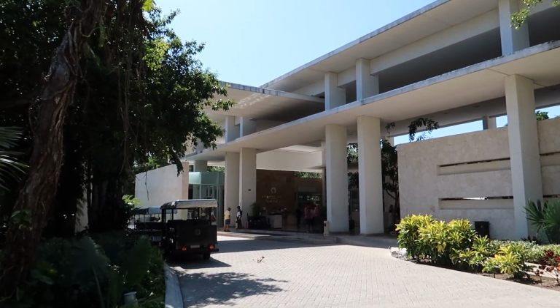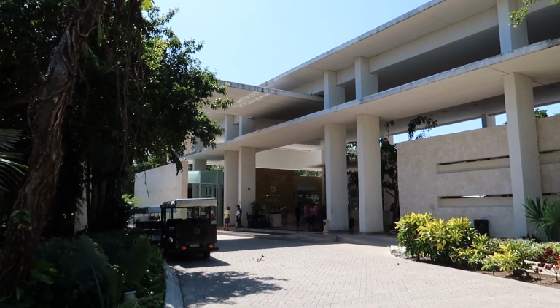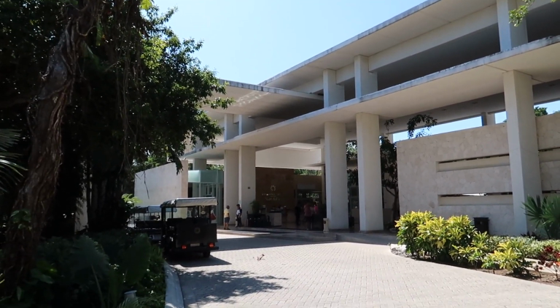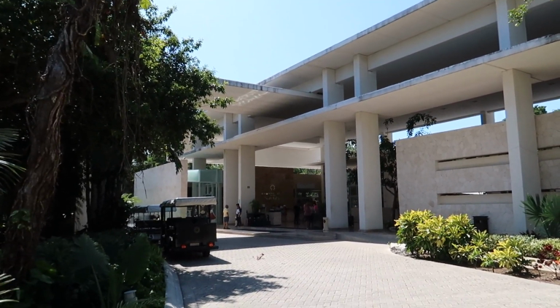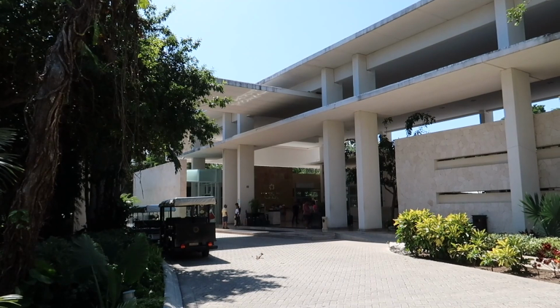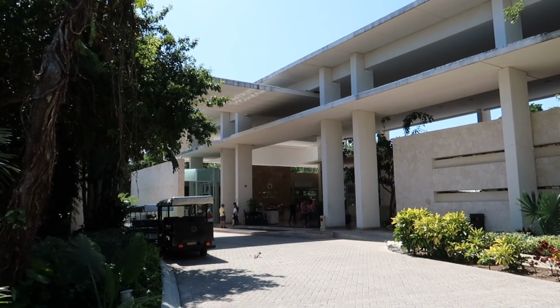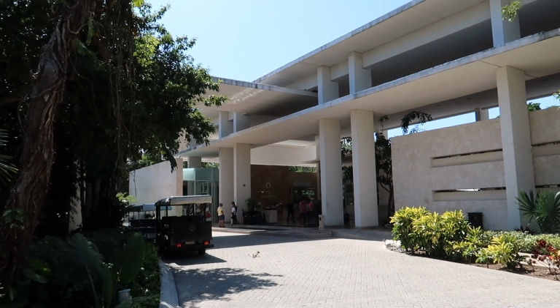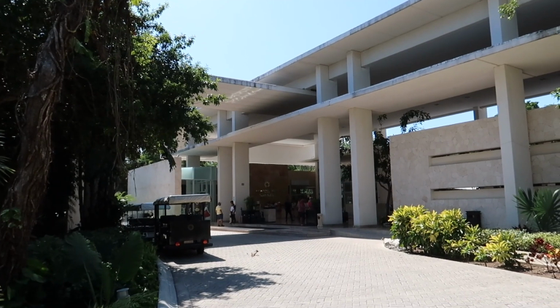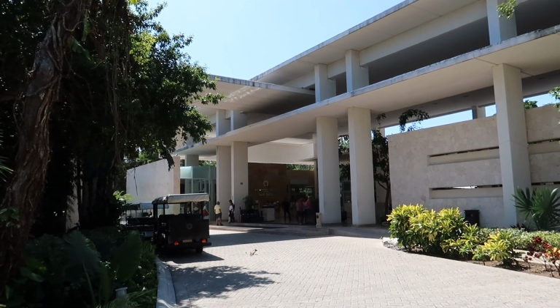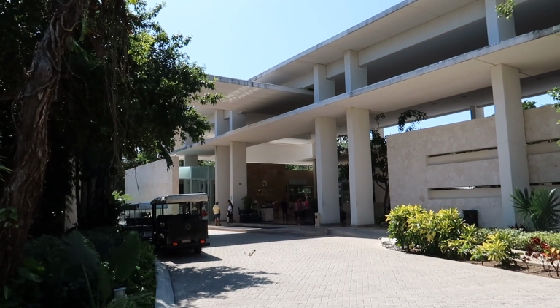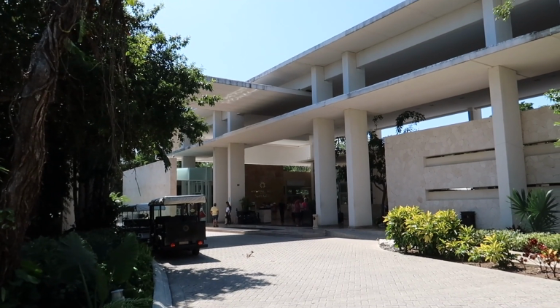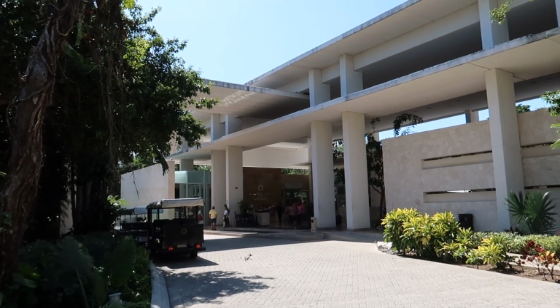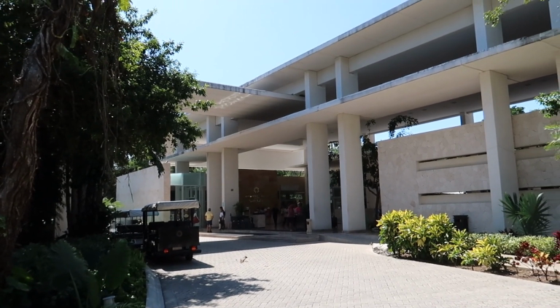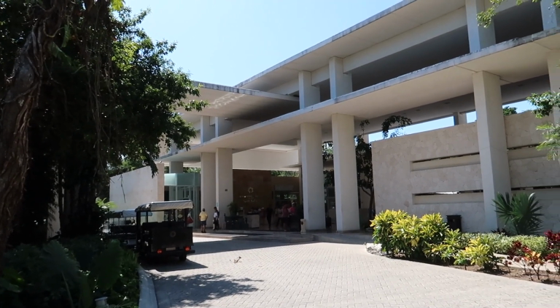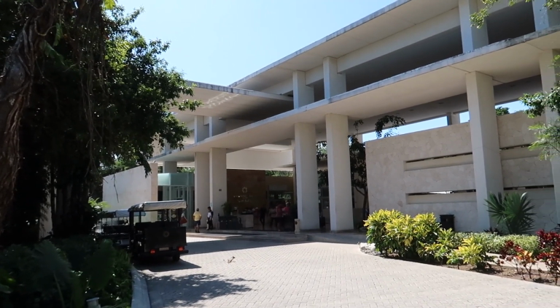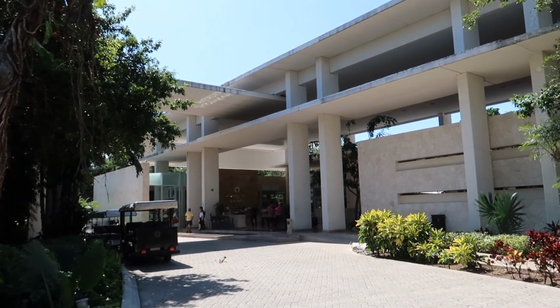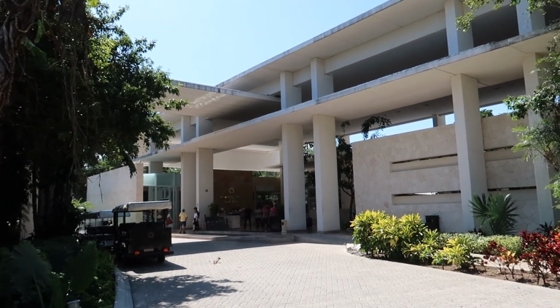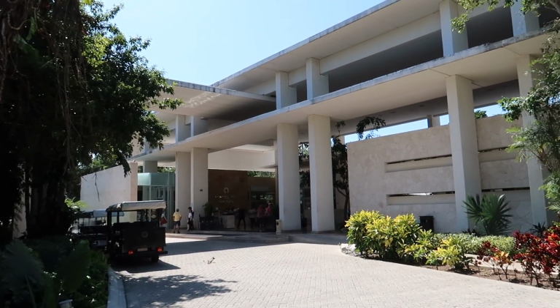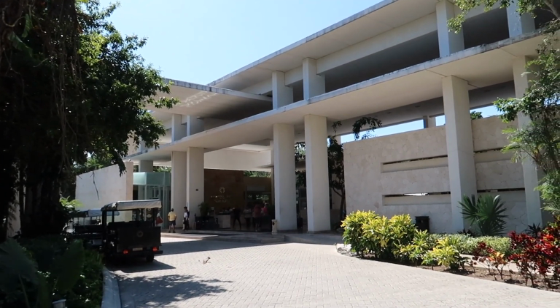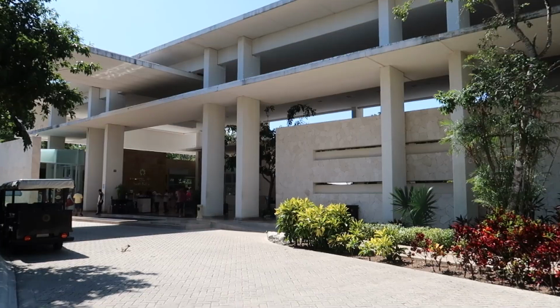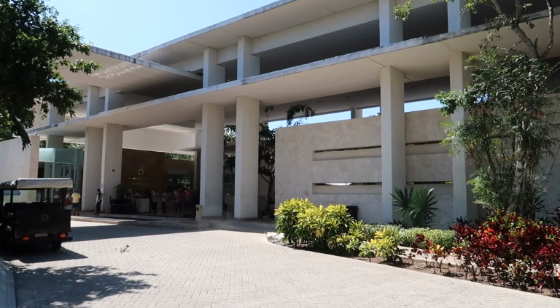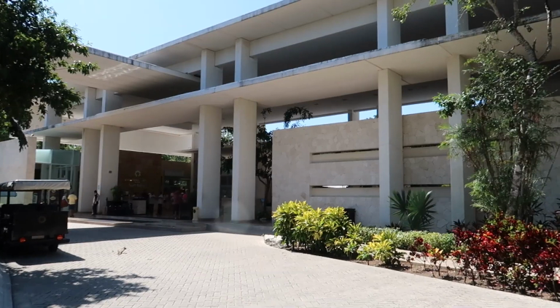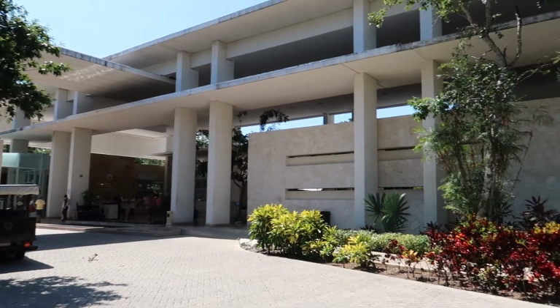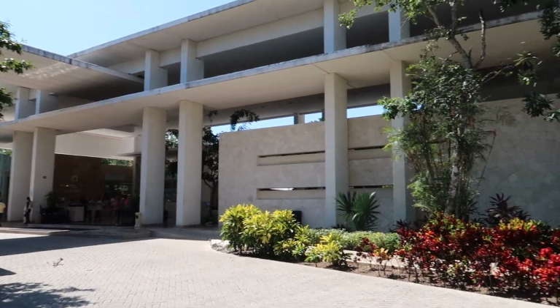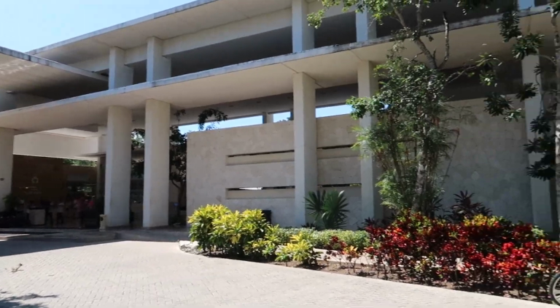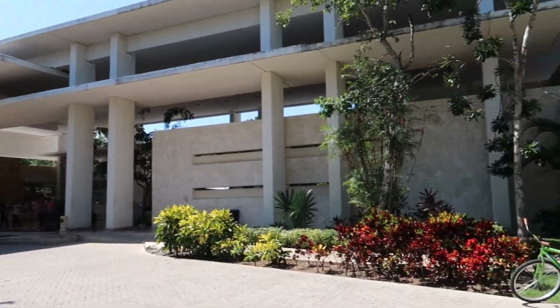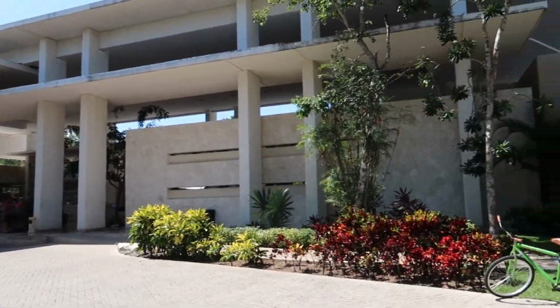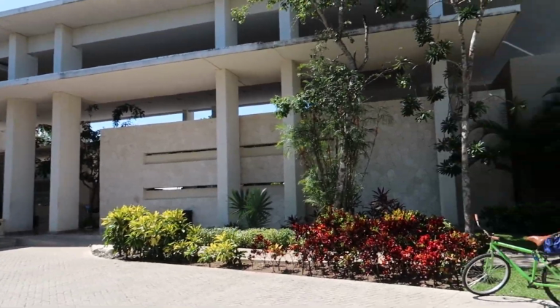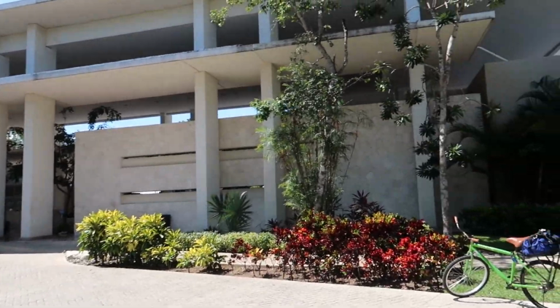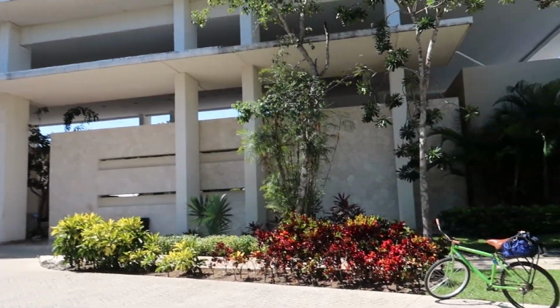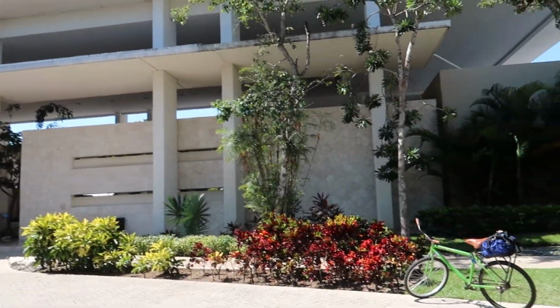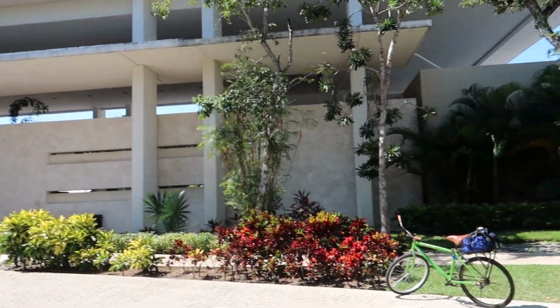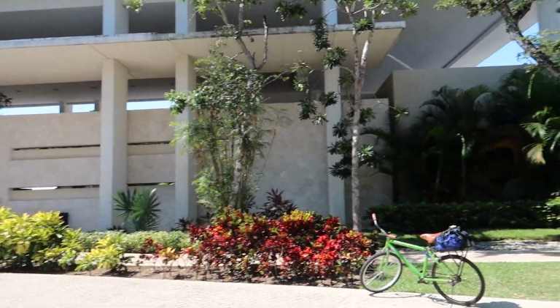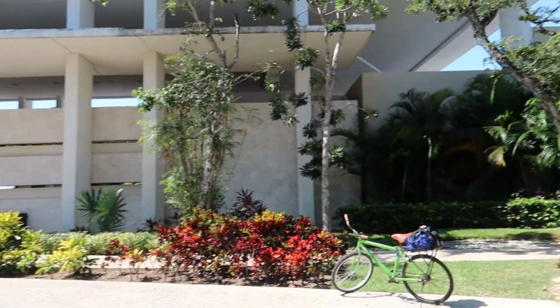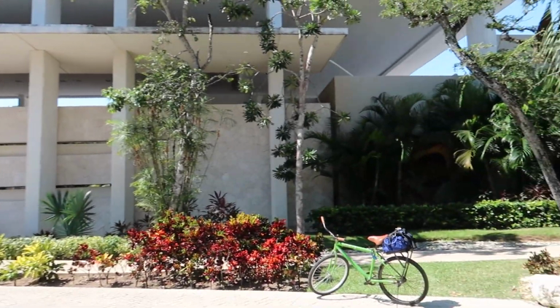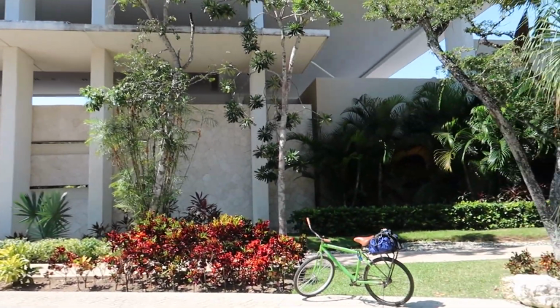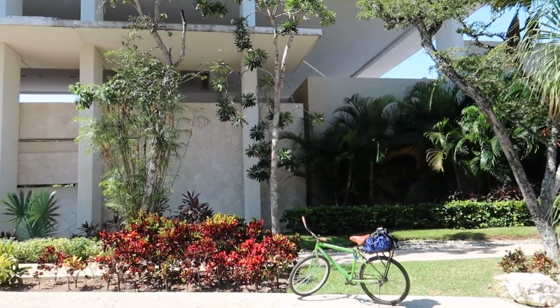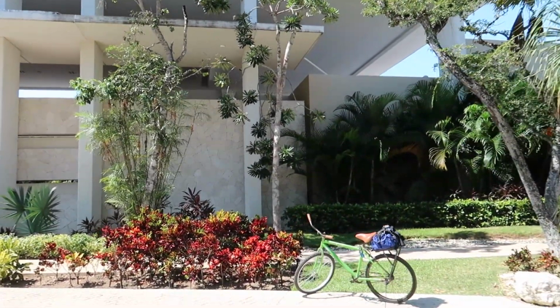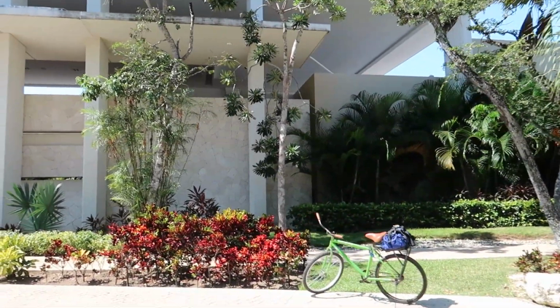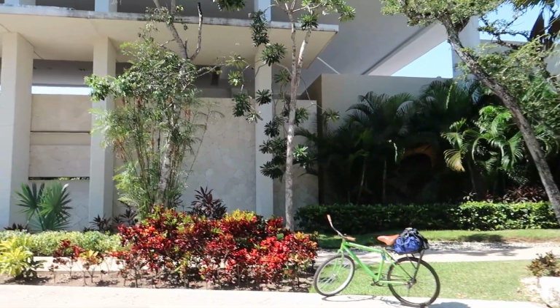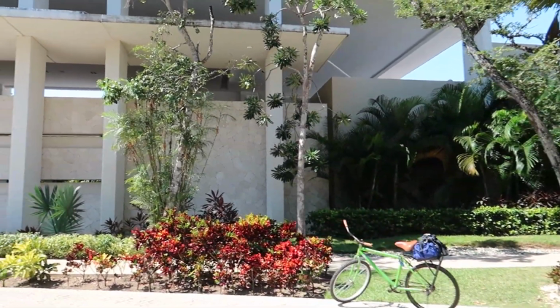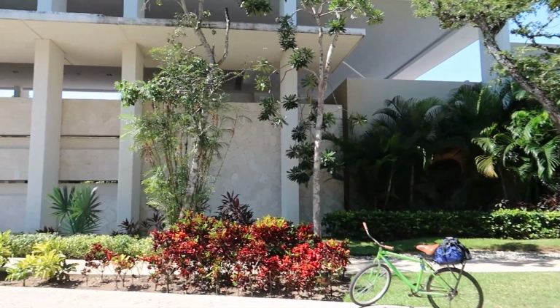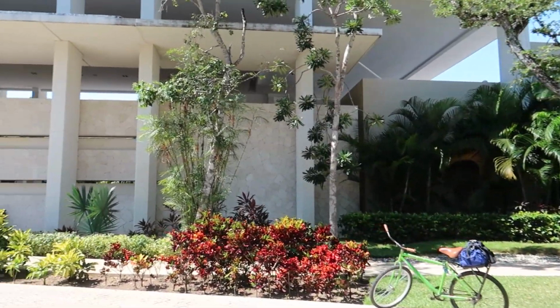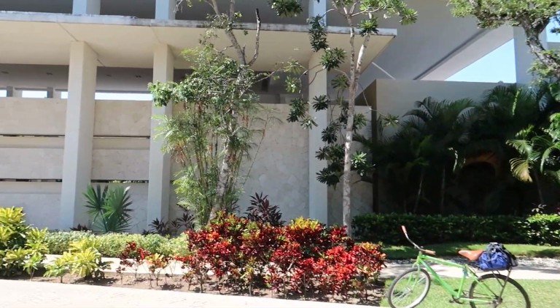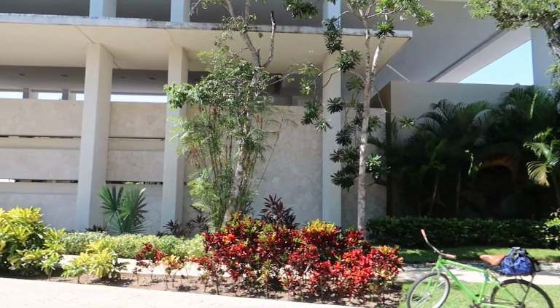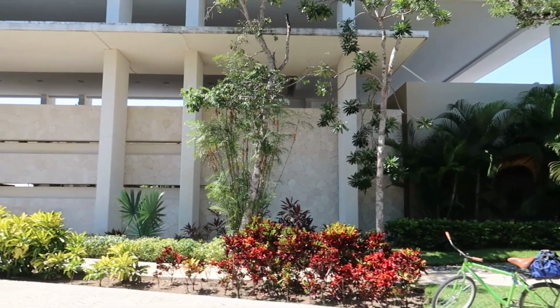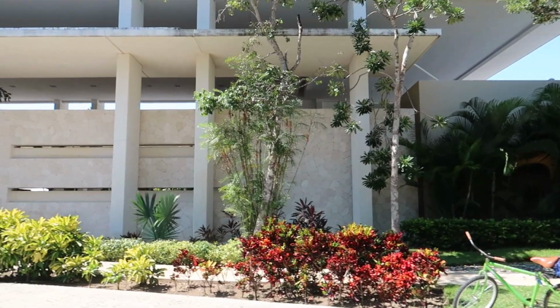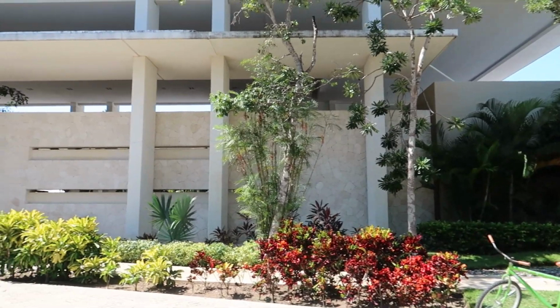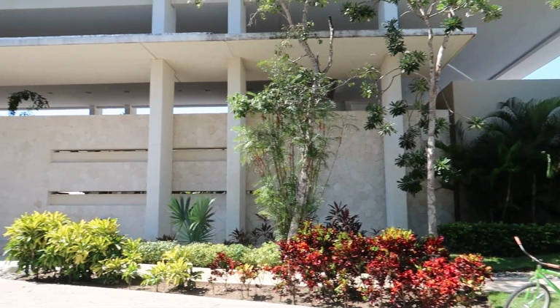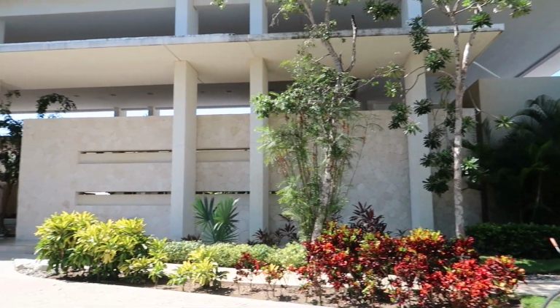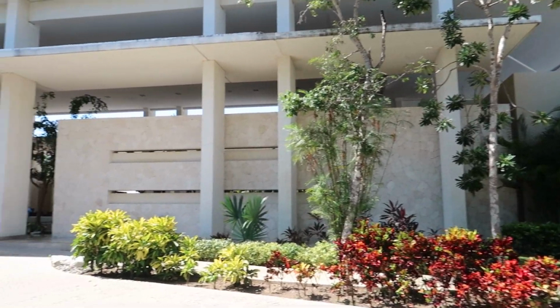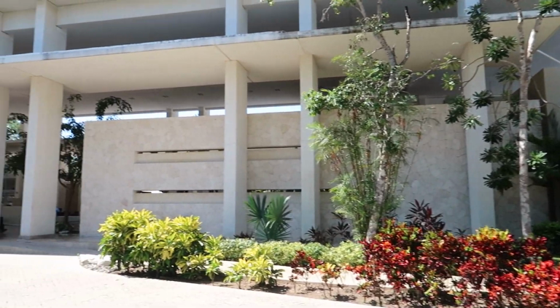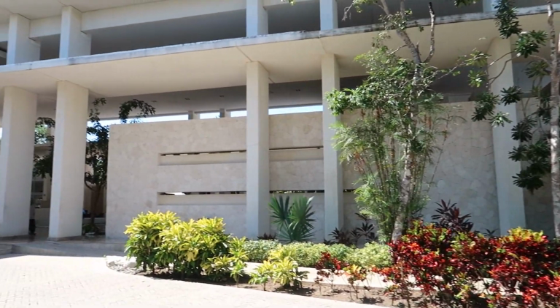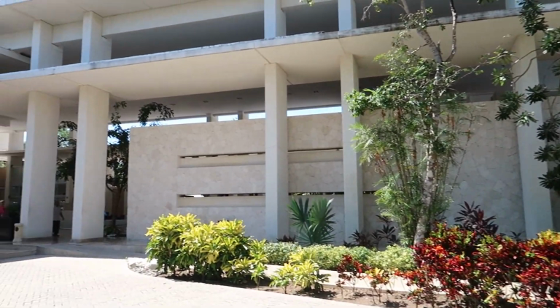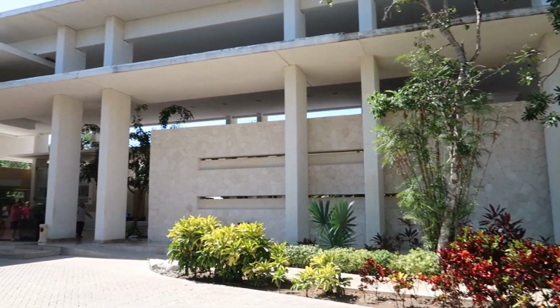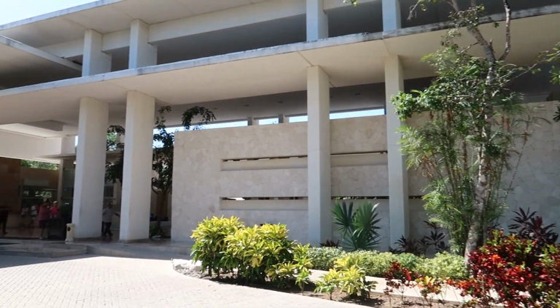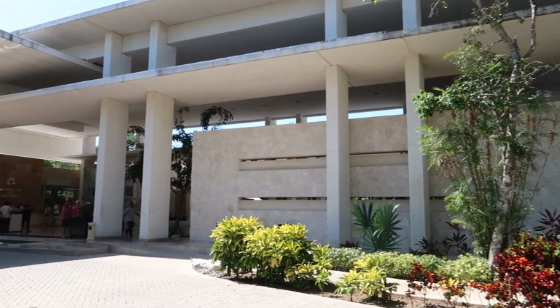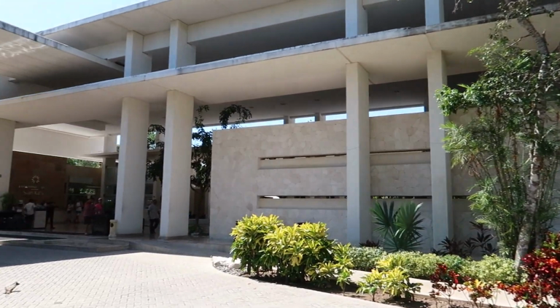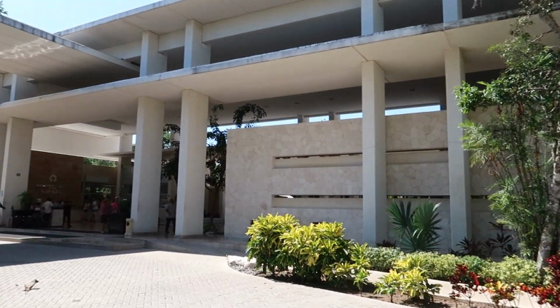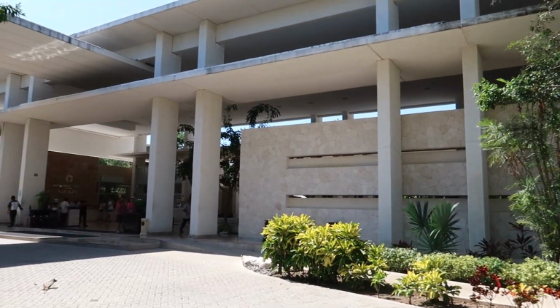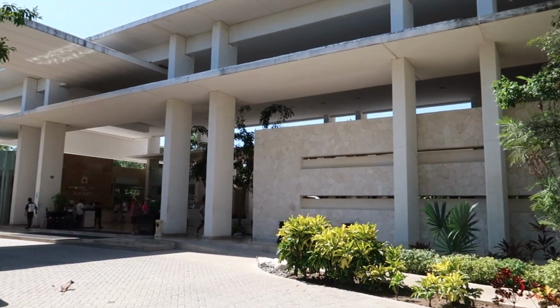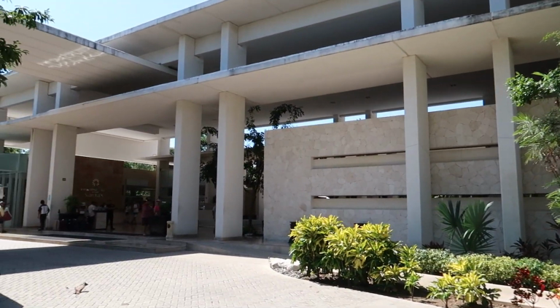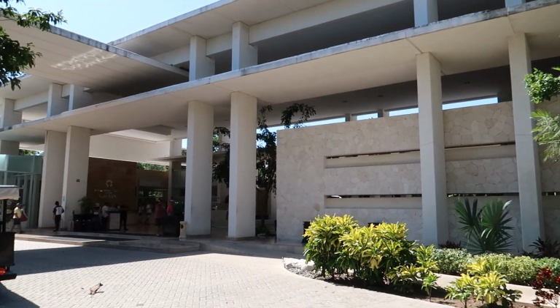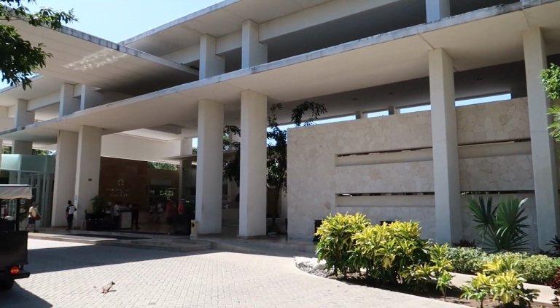So without further ado, let's head inside. We also want to thank Bahia Principe for hosting us on this trip.